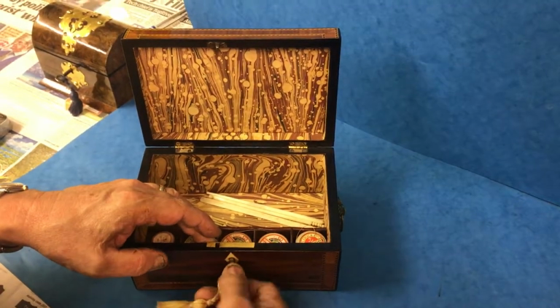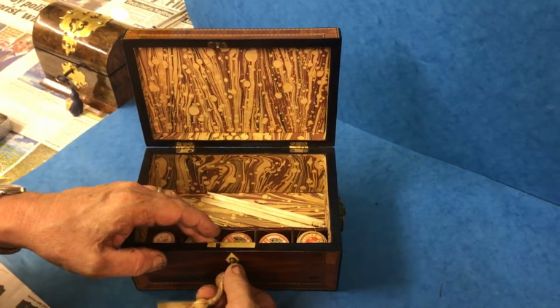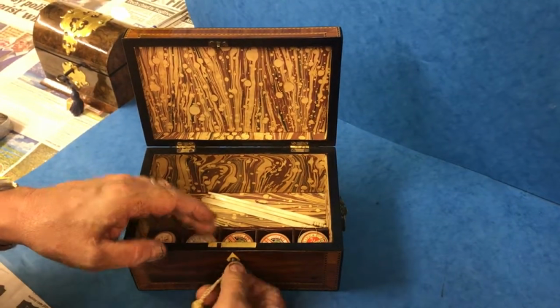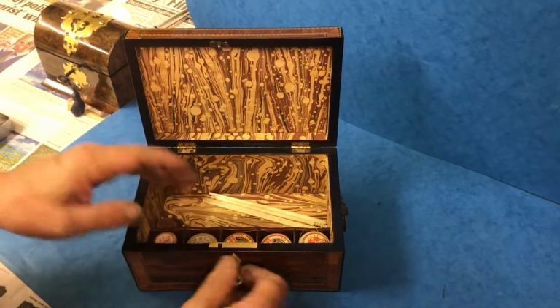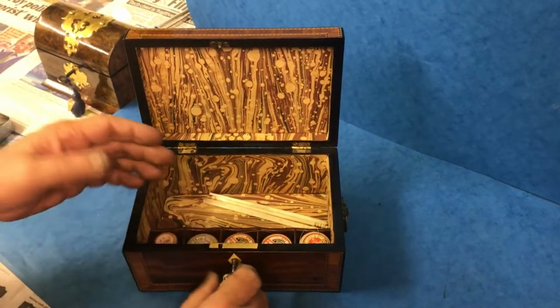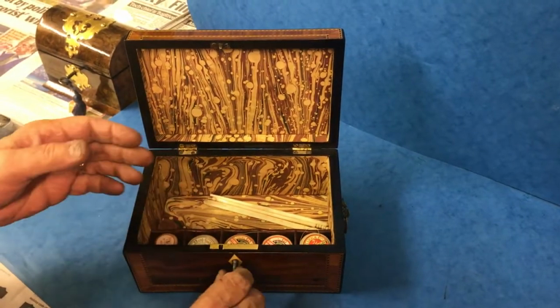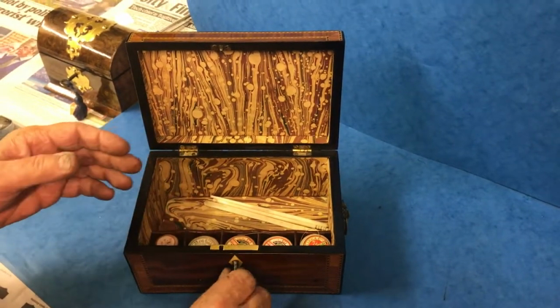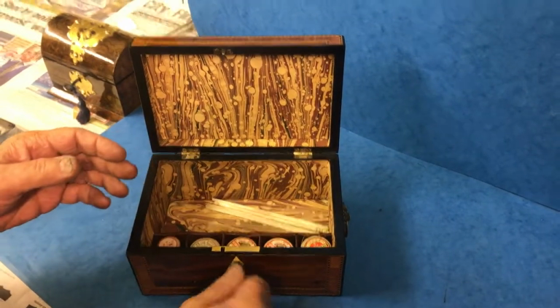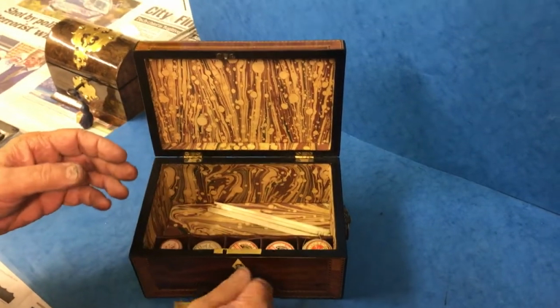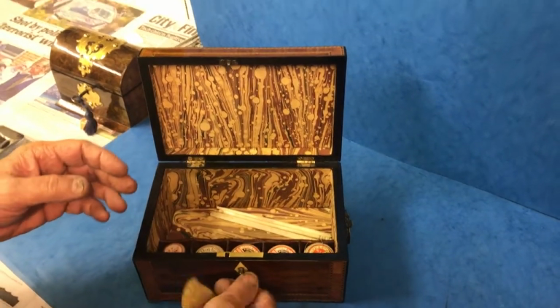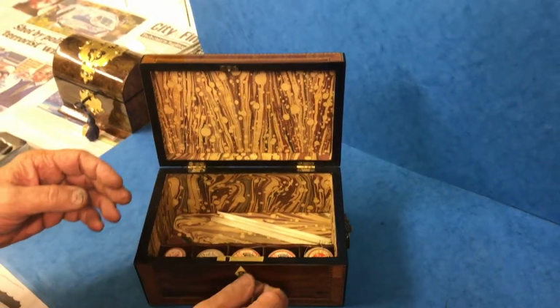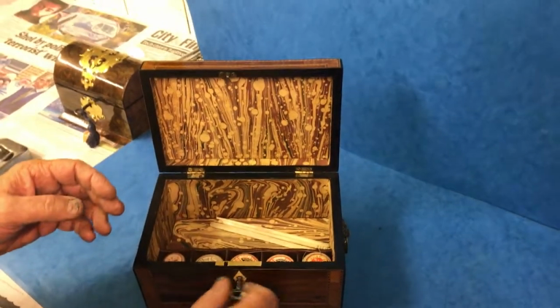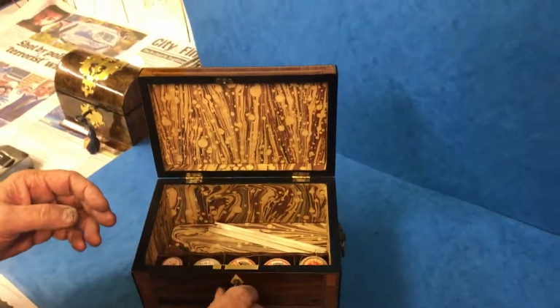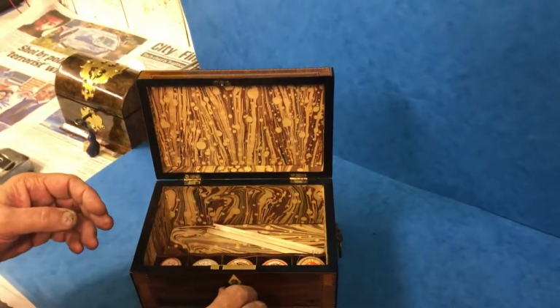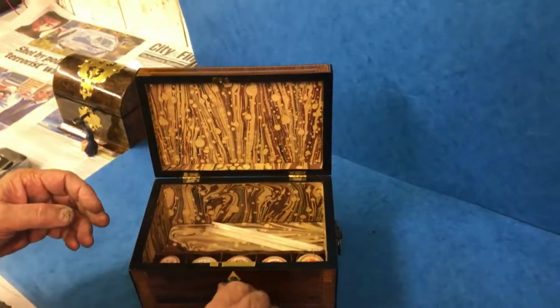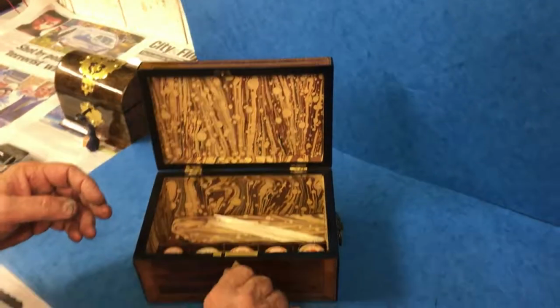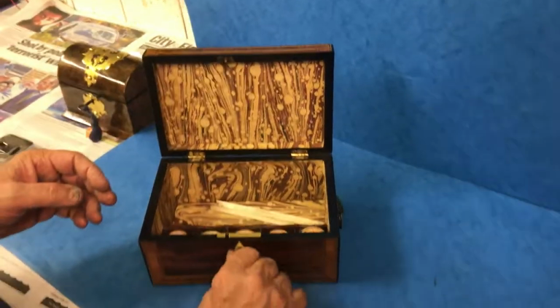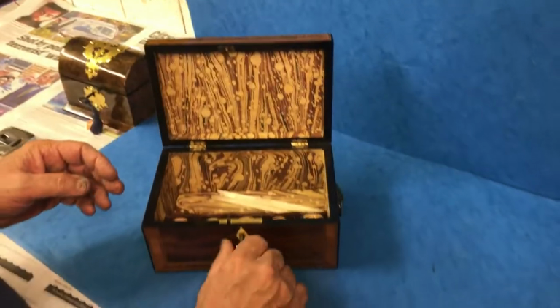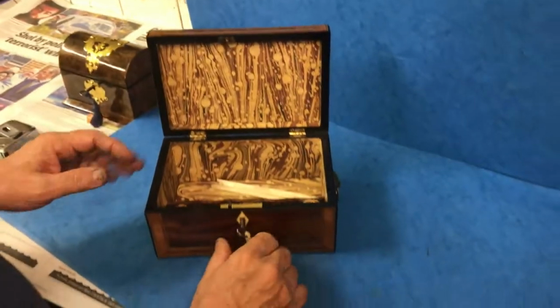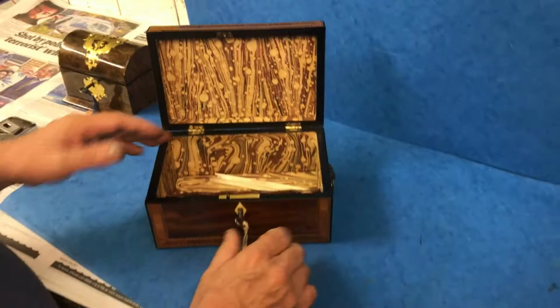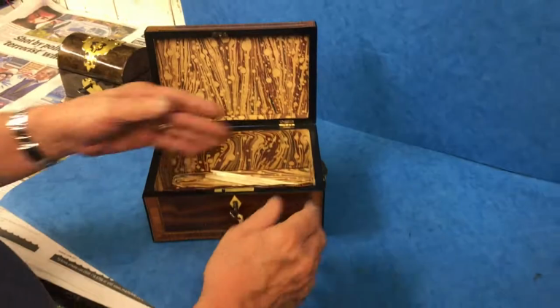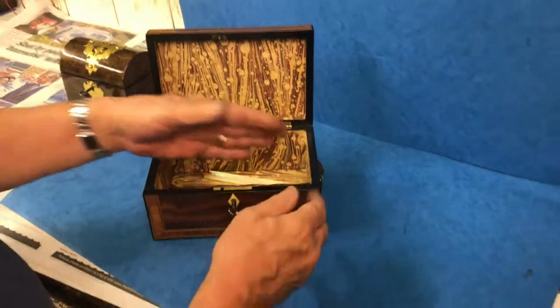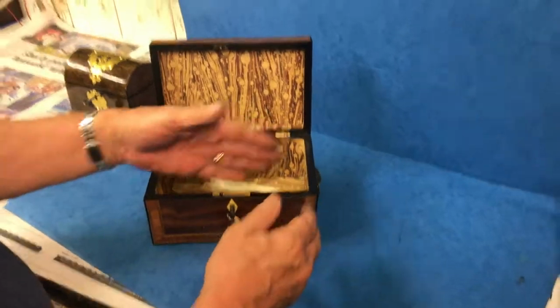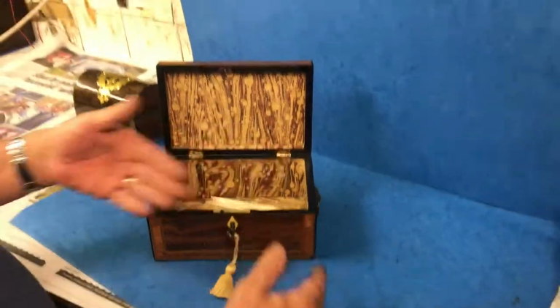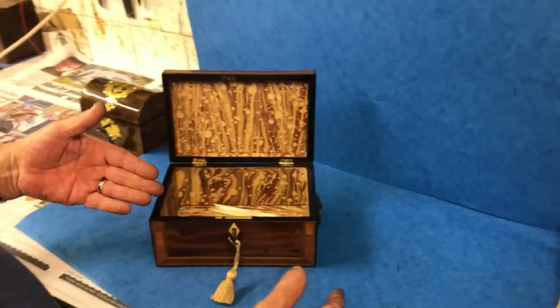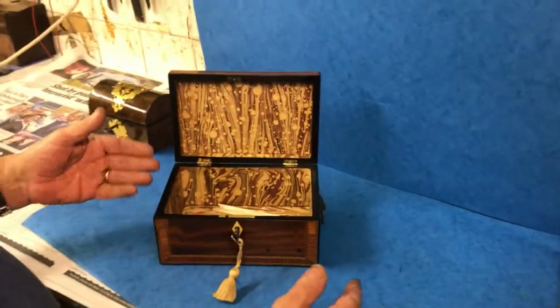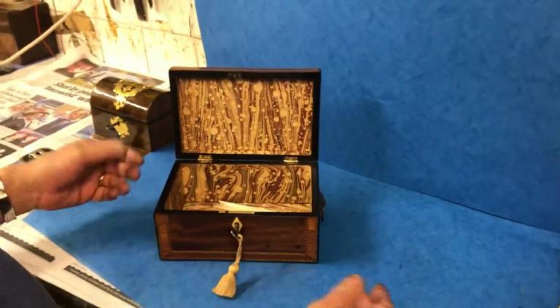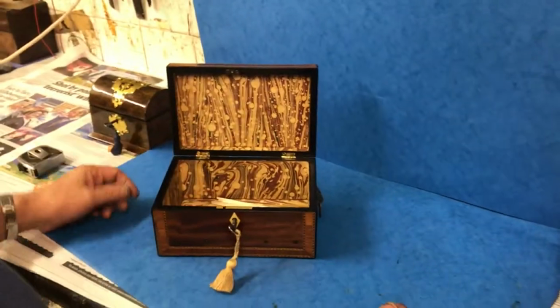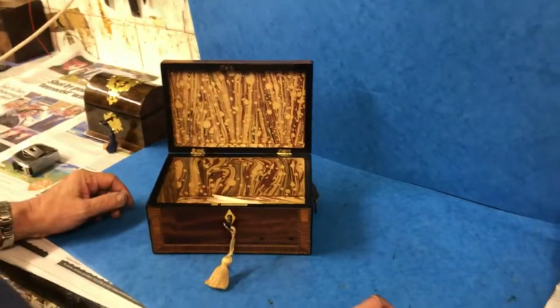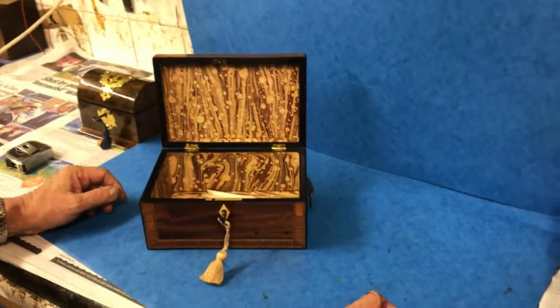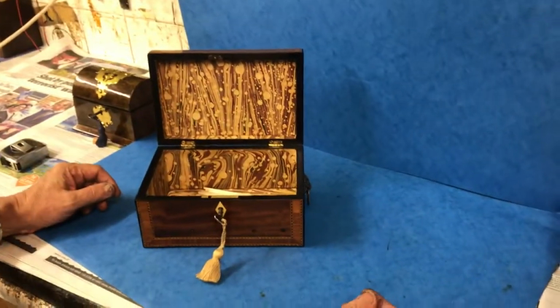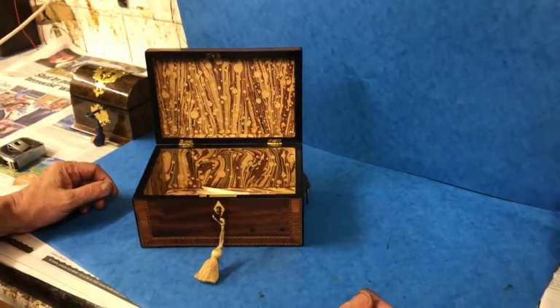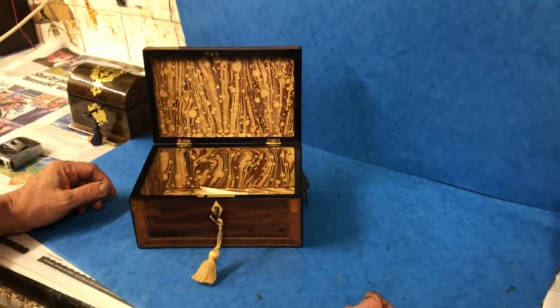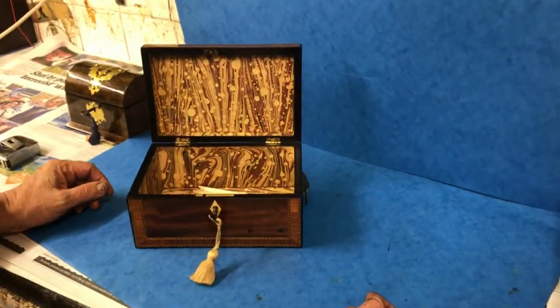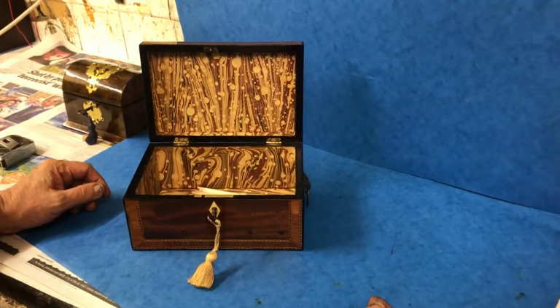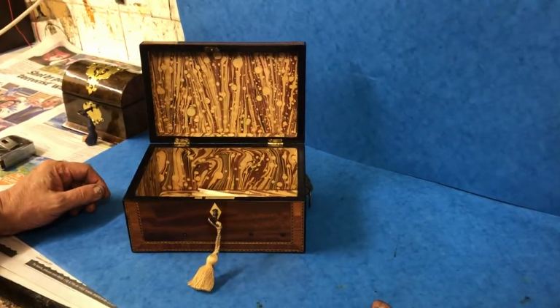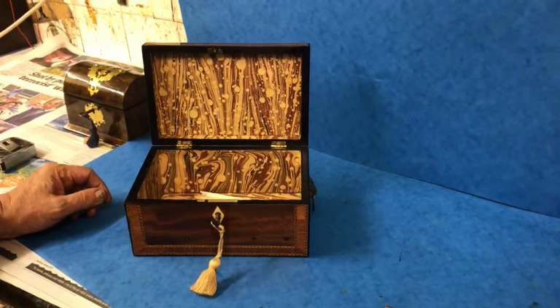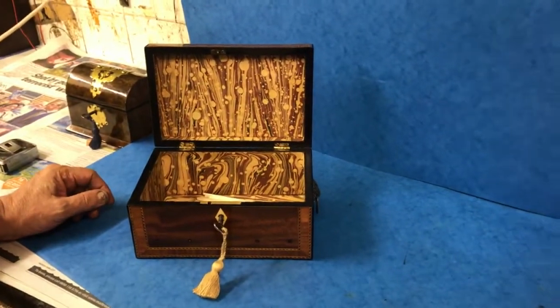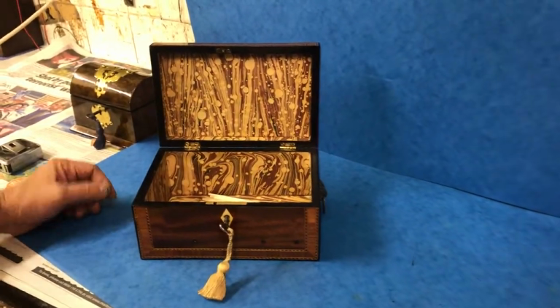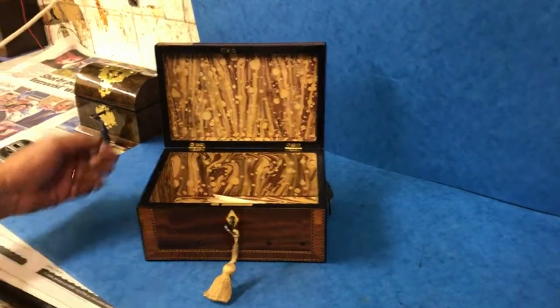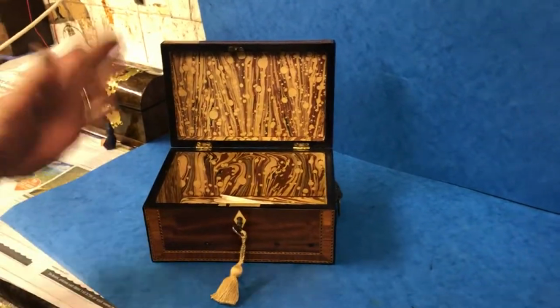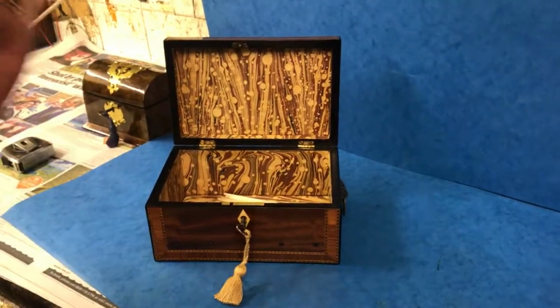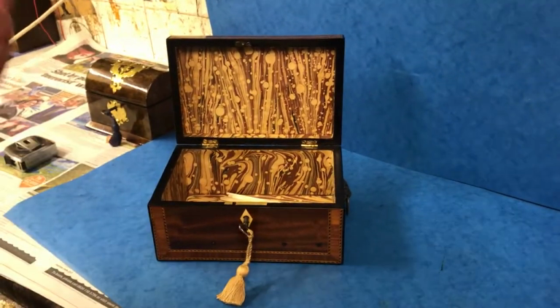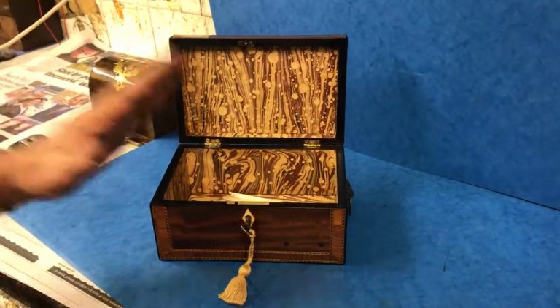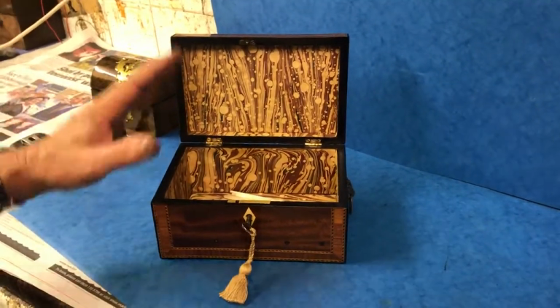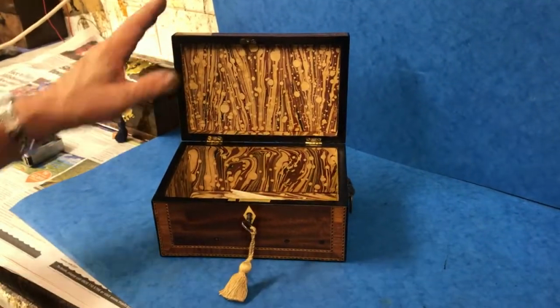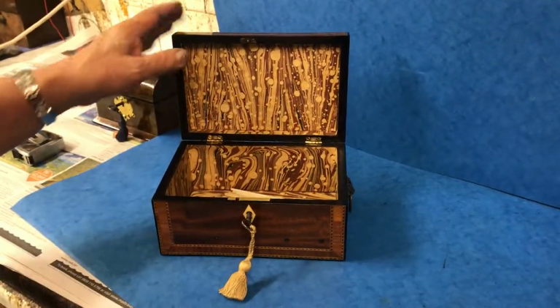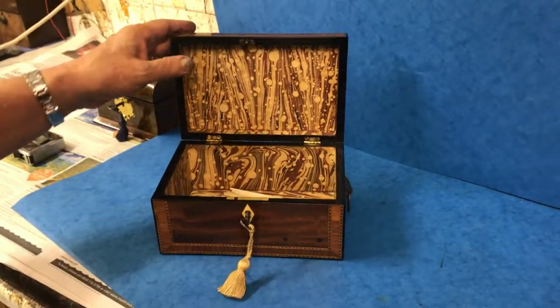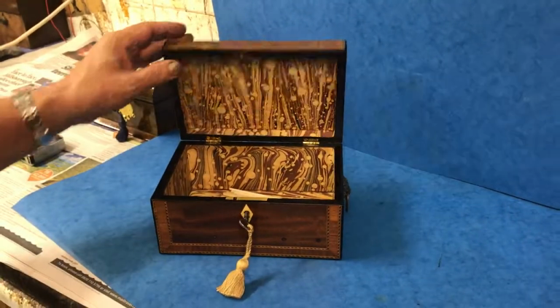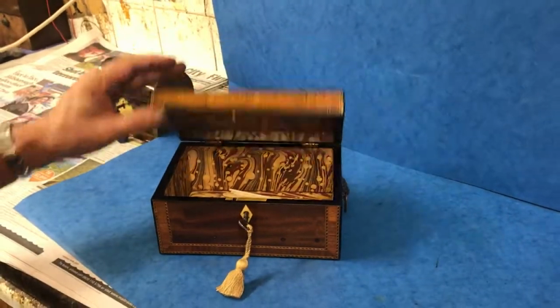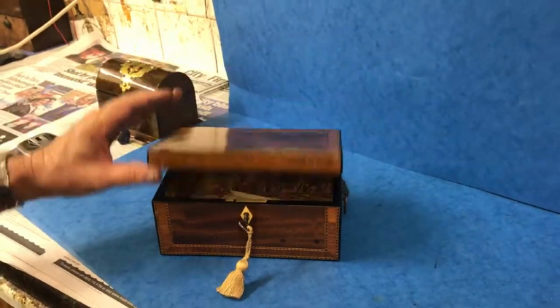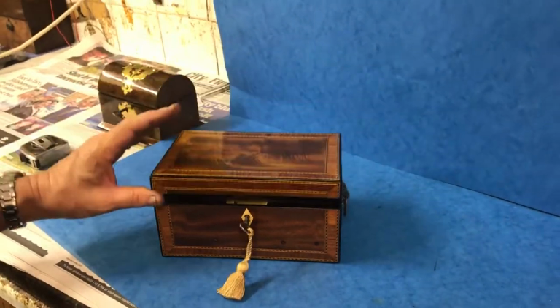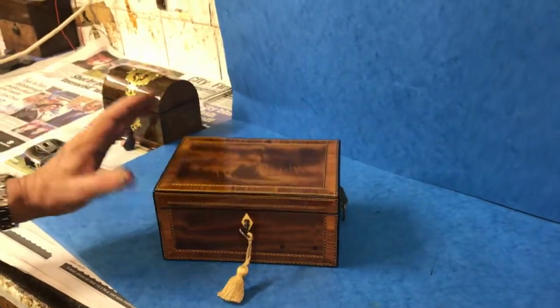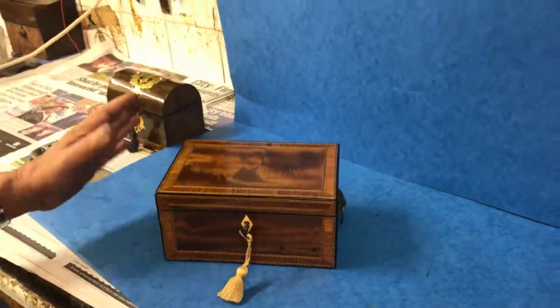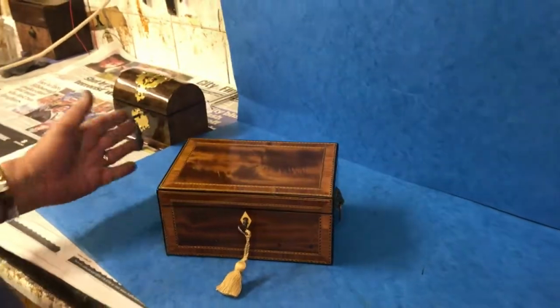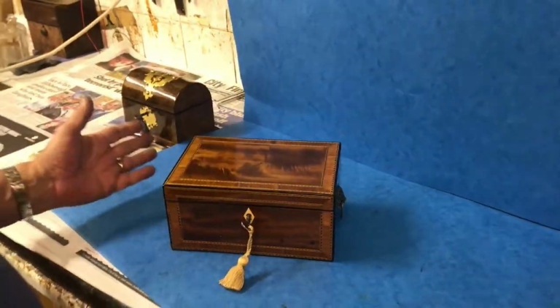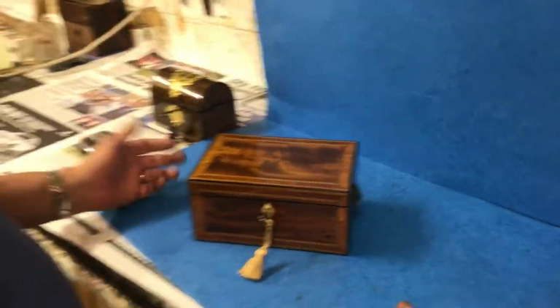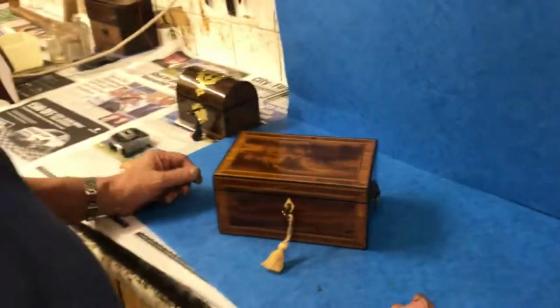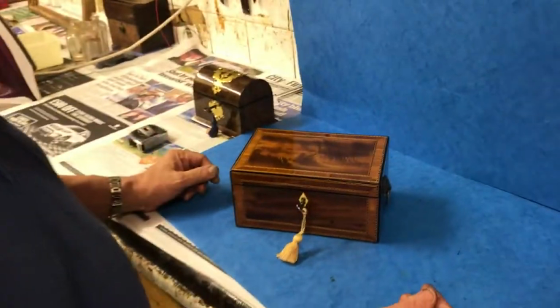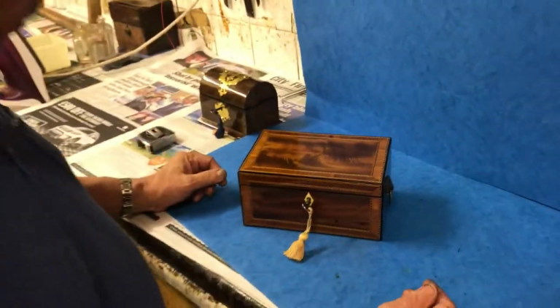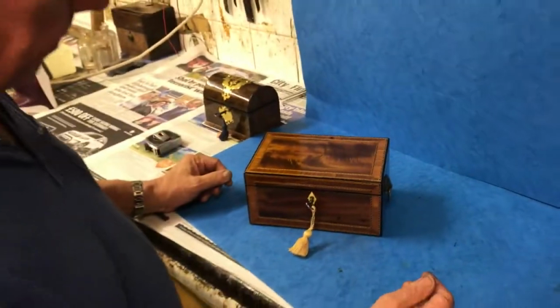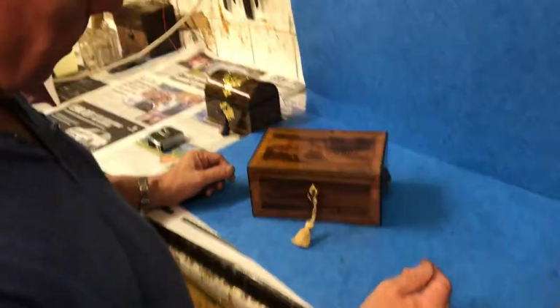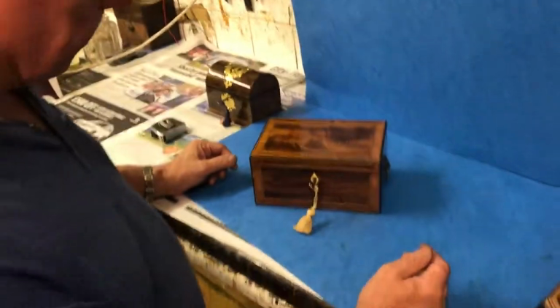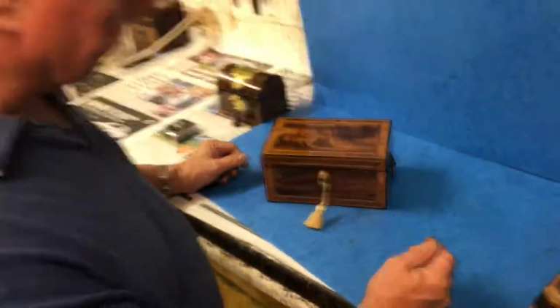You don't have to use it for sewing — it would make a lovely jewellery box as well. A beautiful box. Thank you very much.